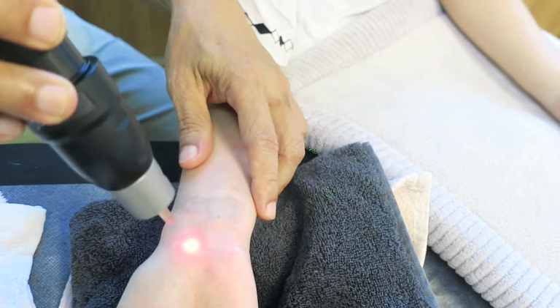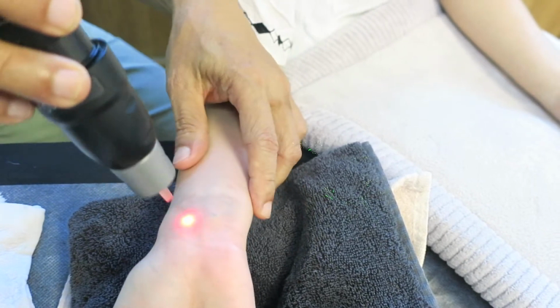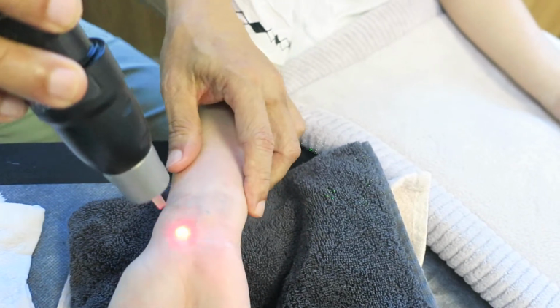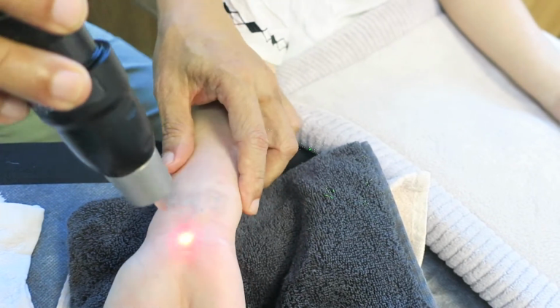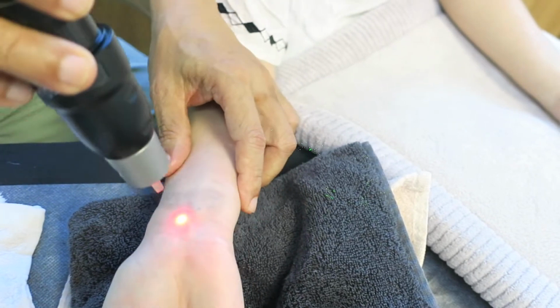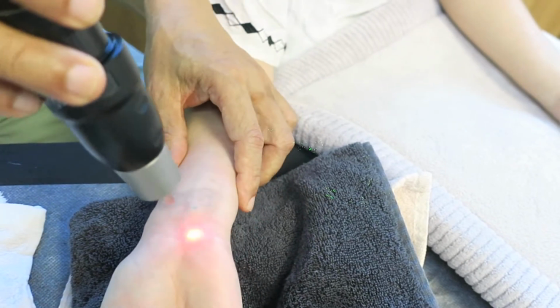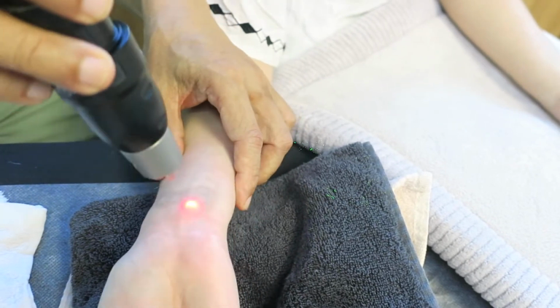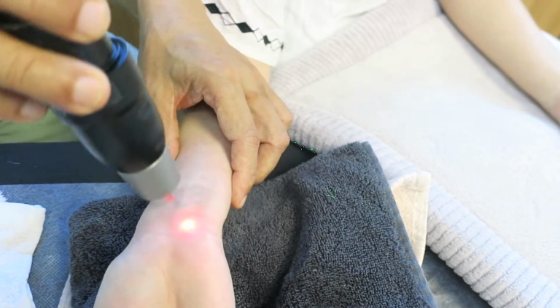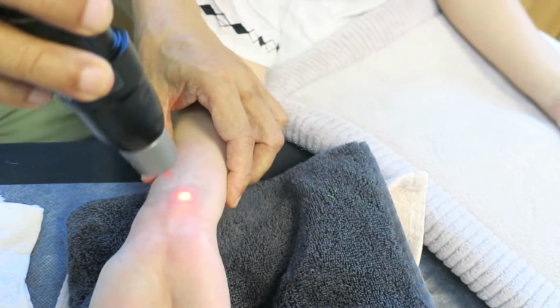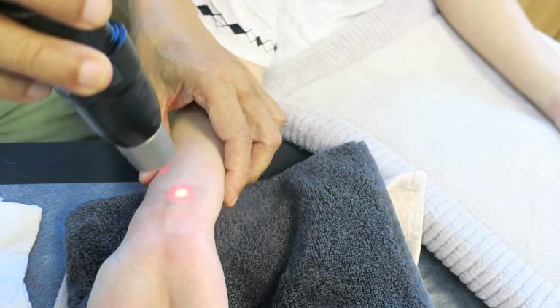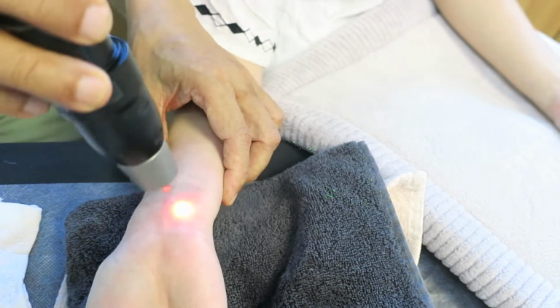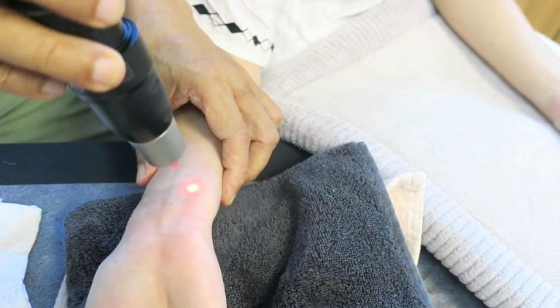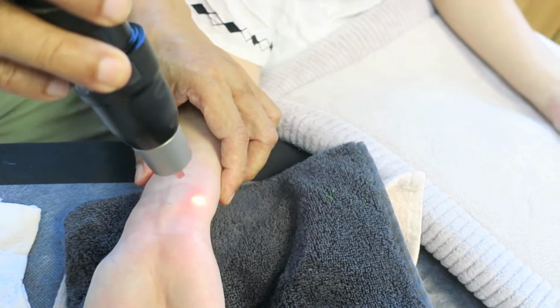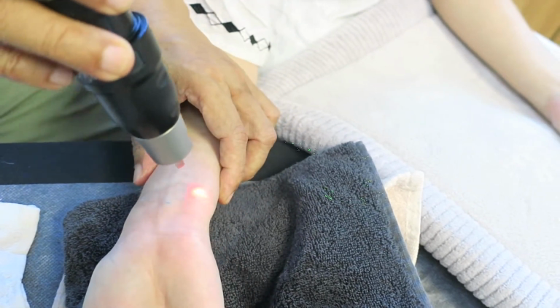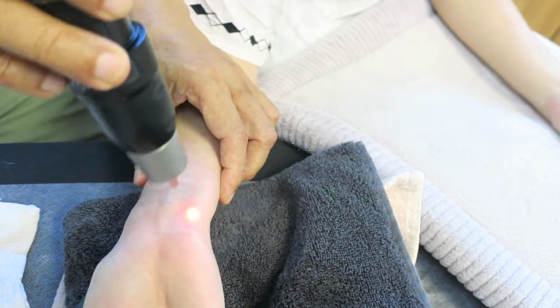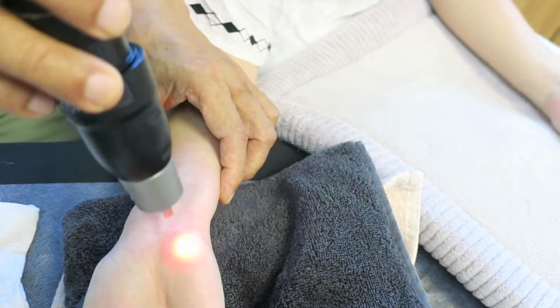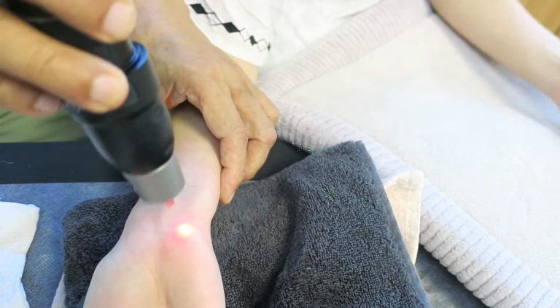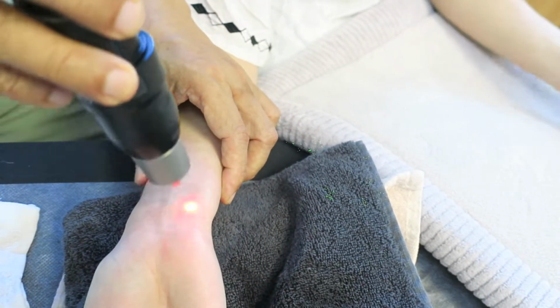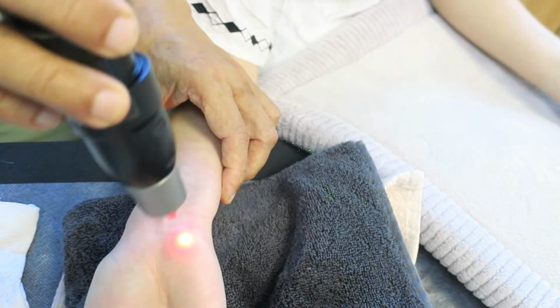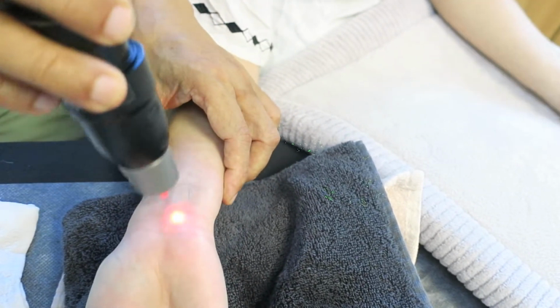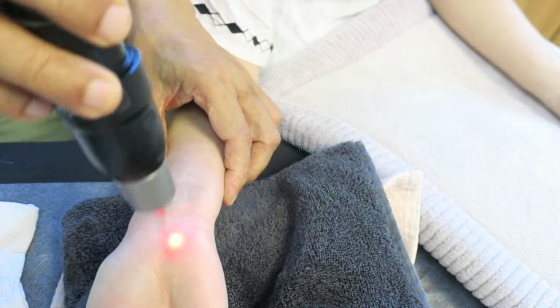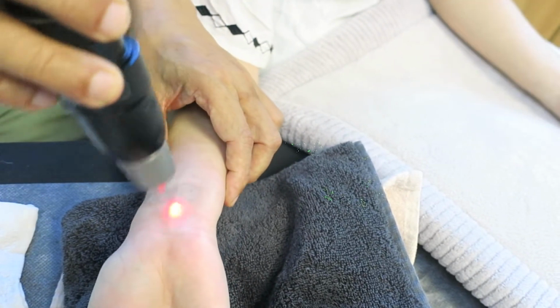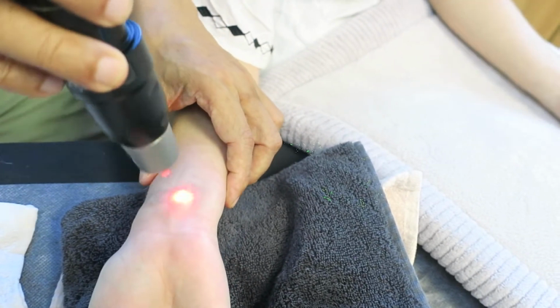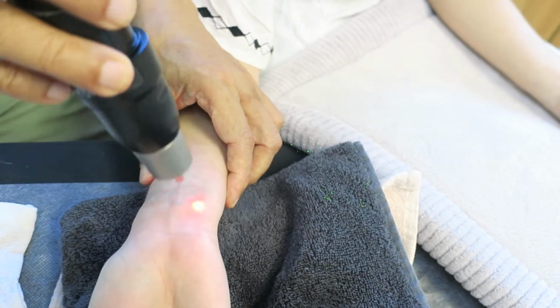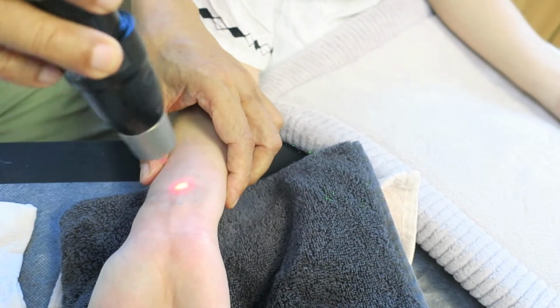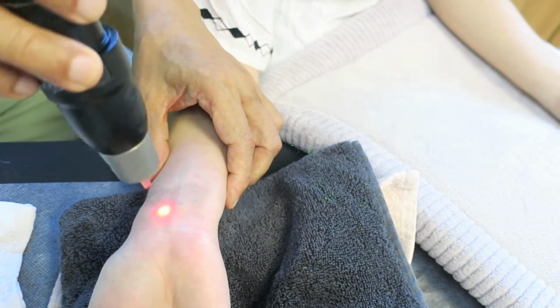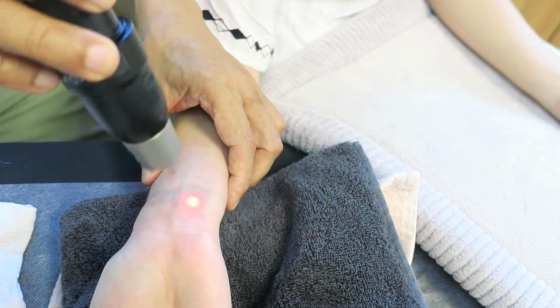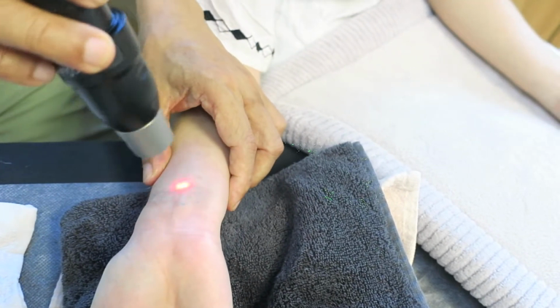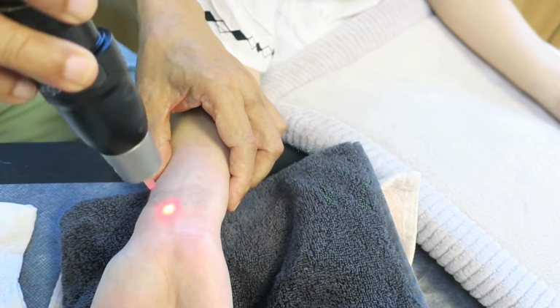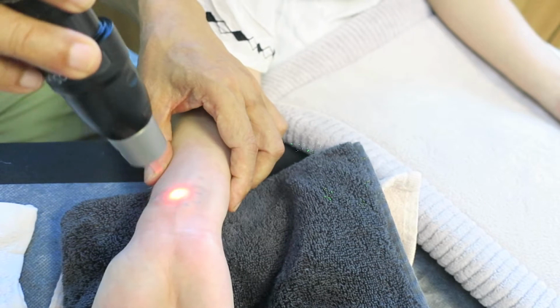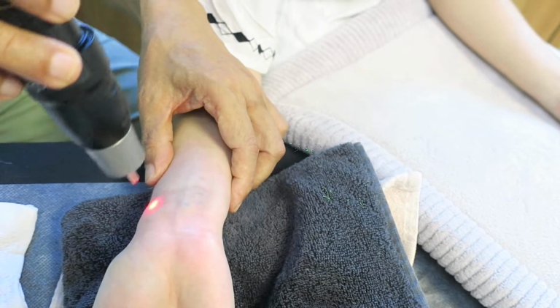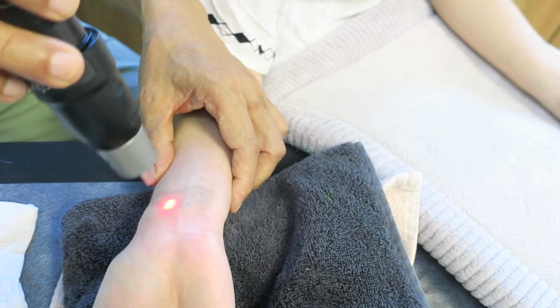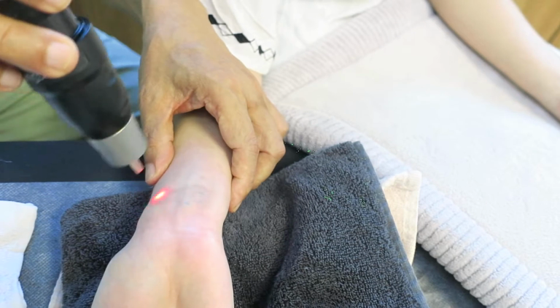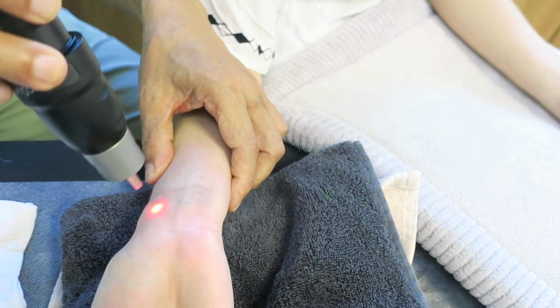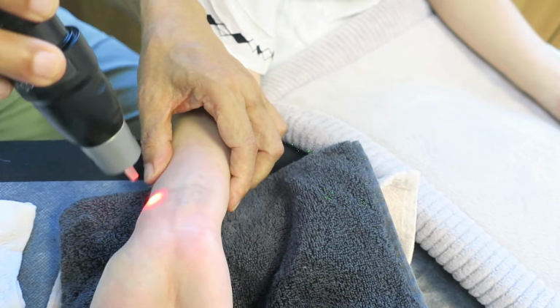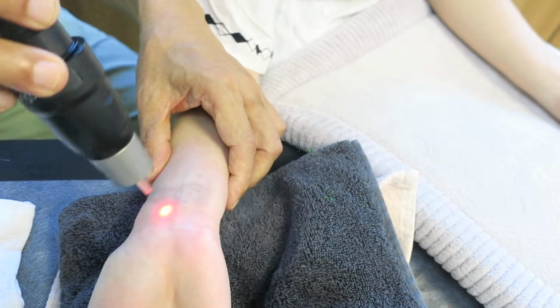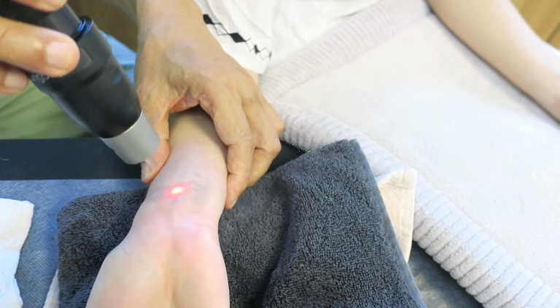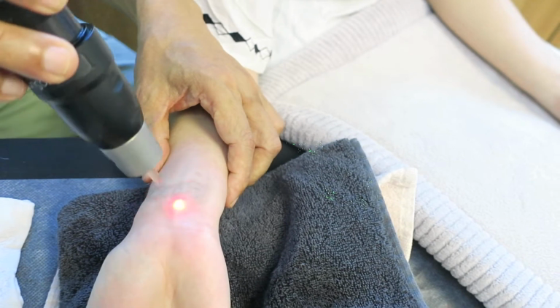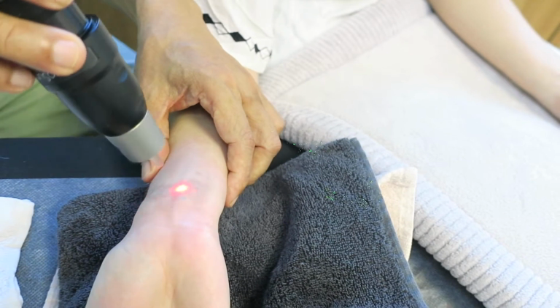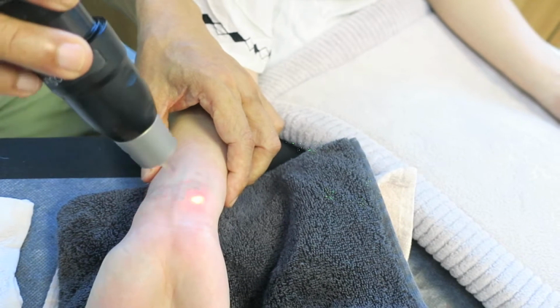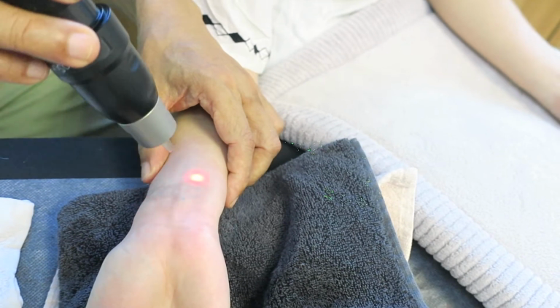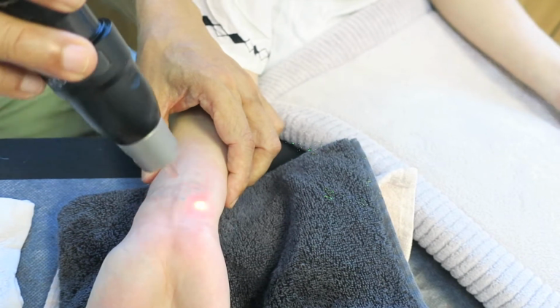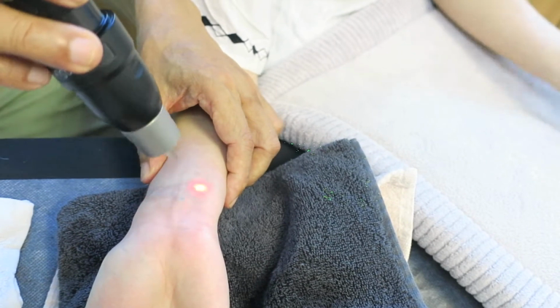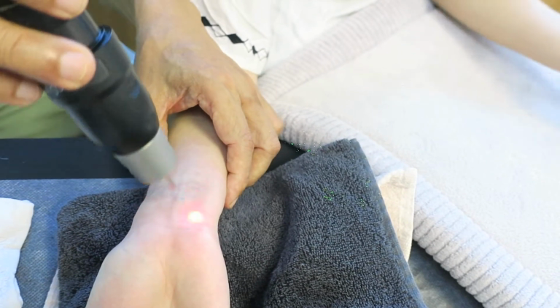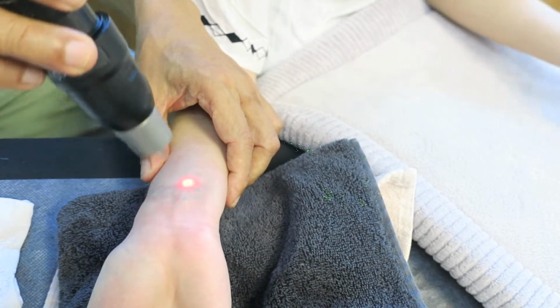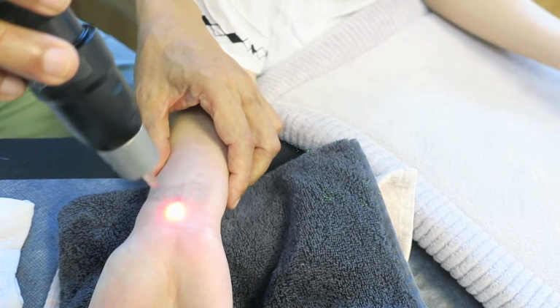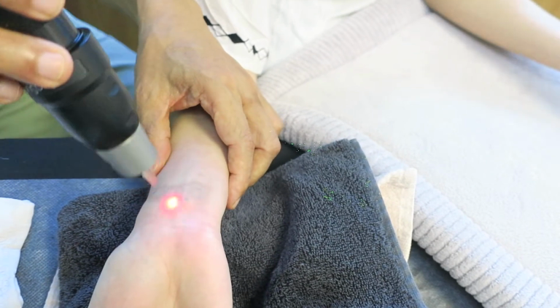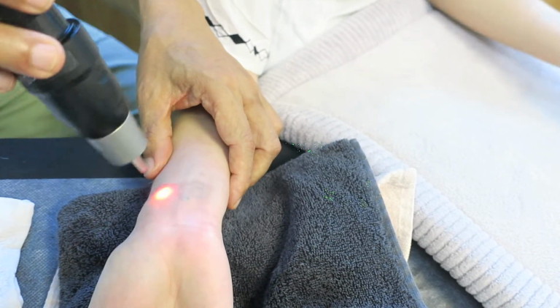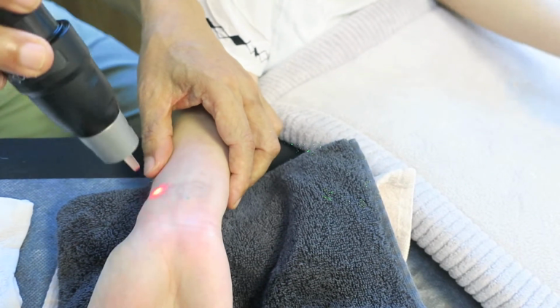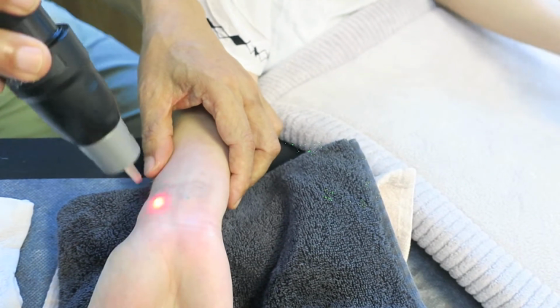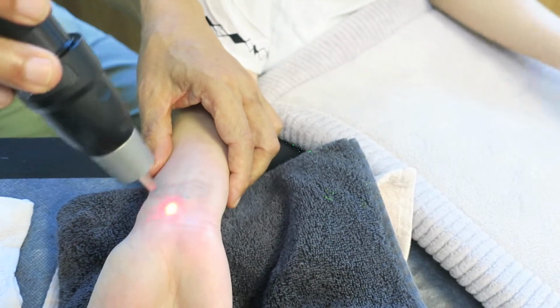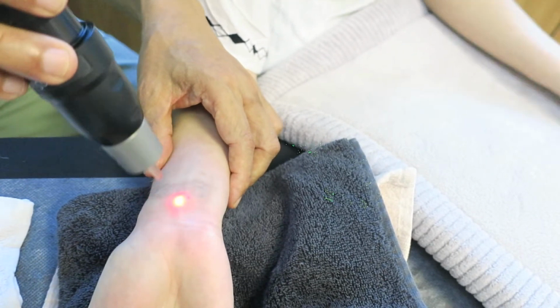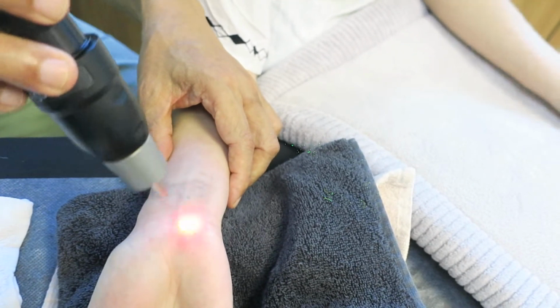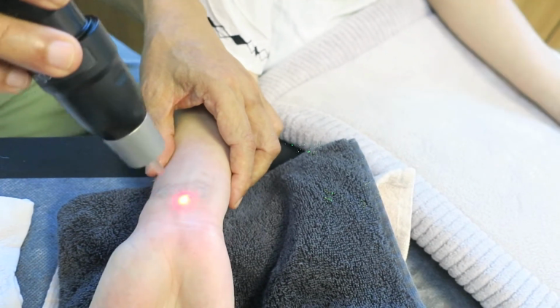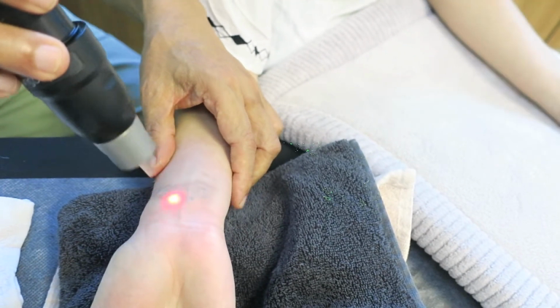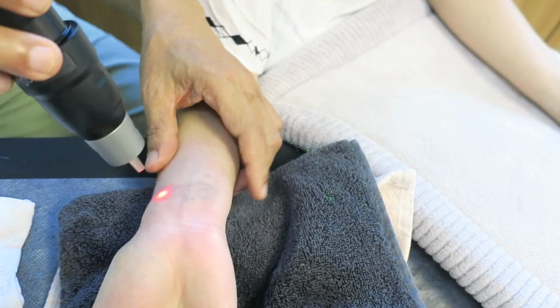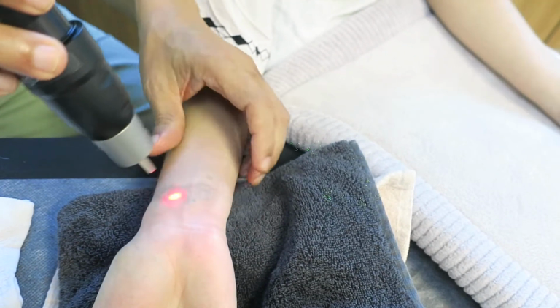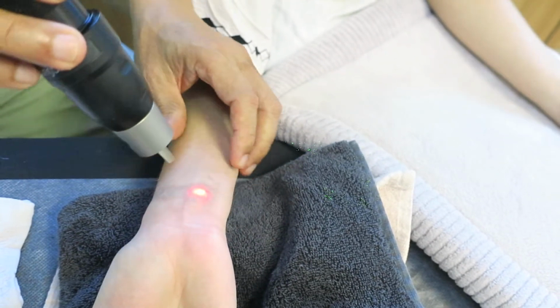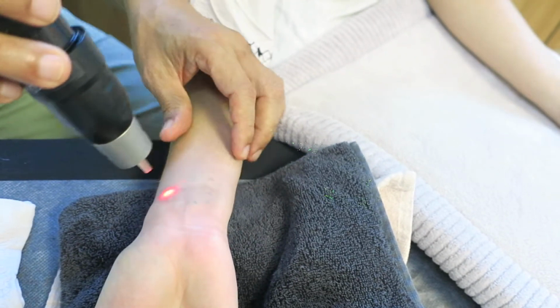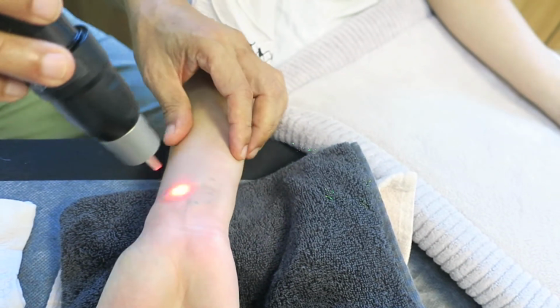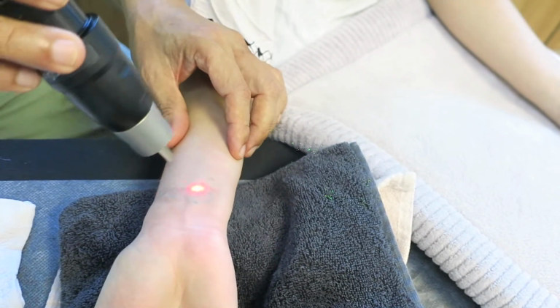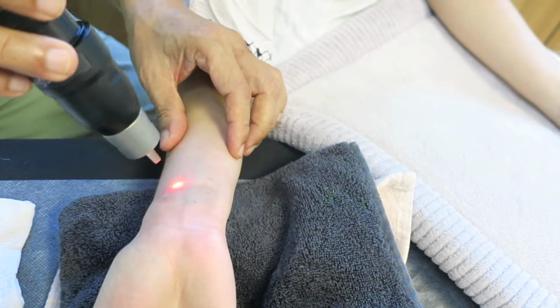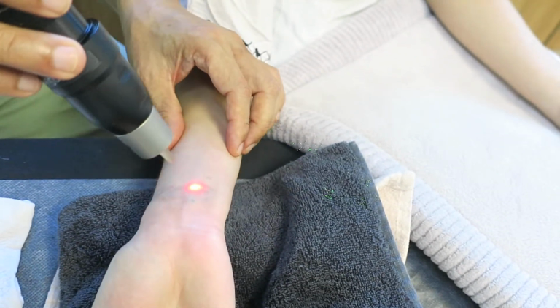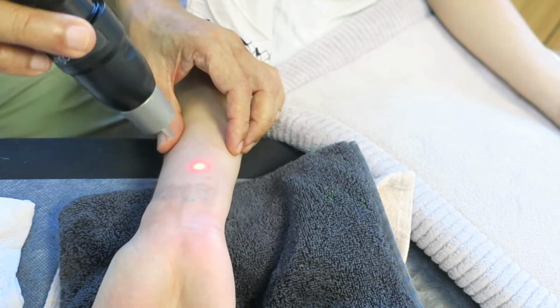No blister? No, there's no blister. There's no effect. Bathing, etc. — activities work just fine.